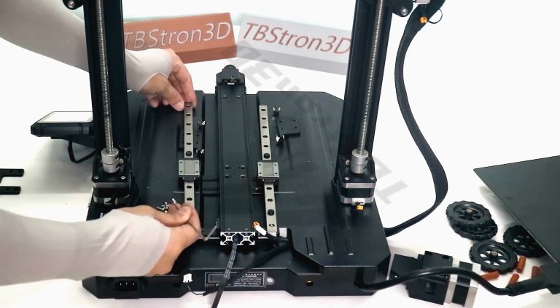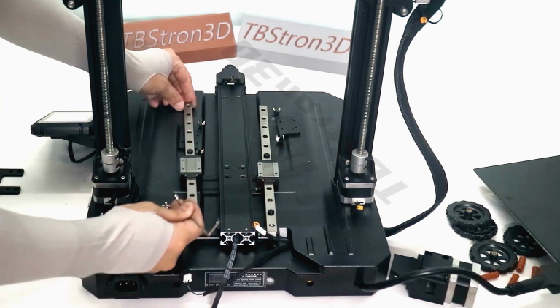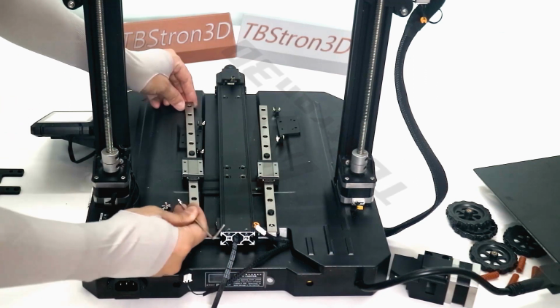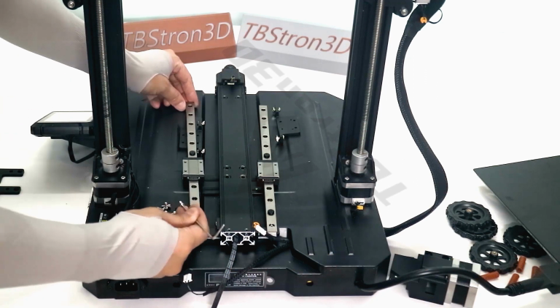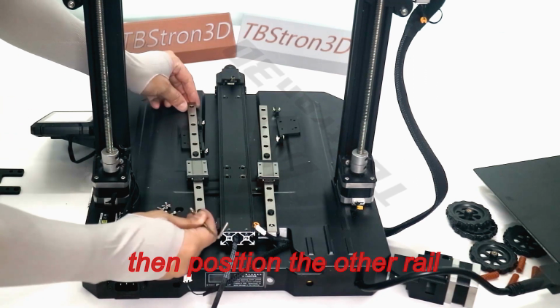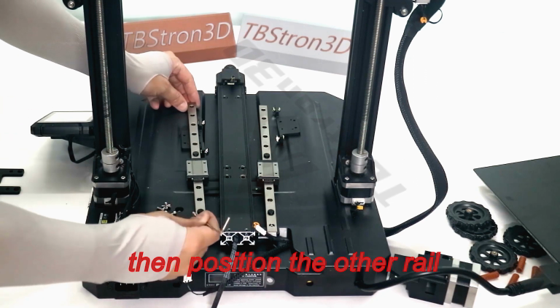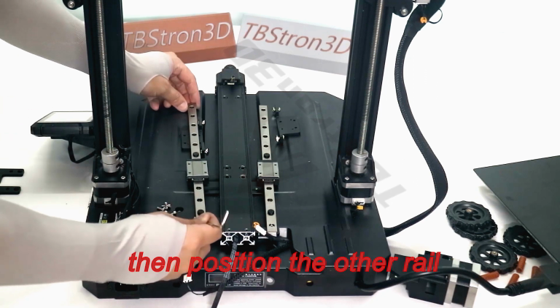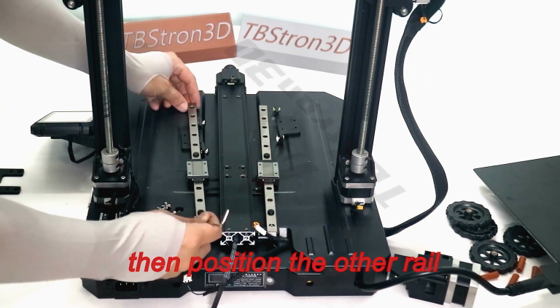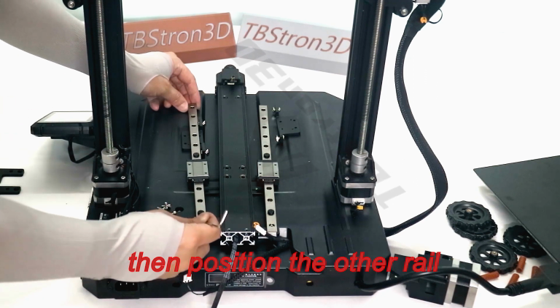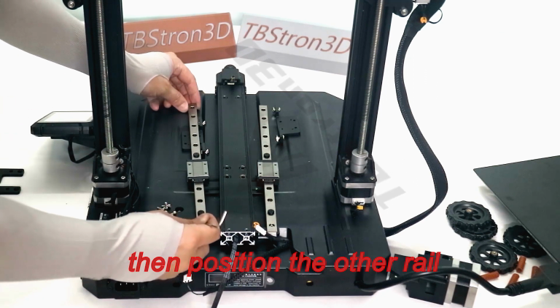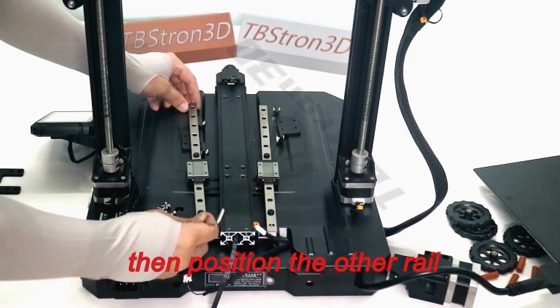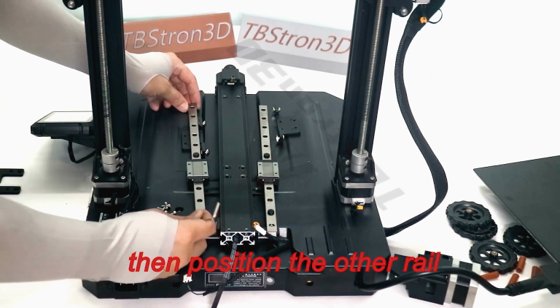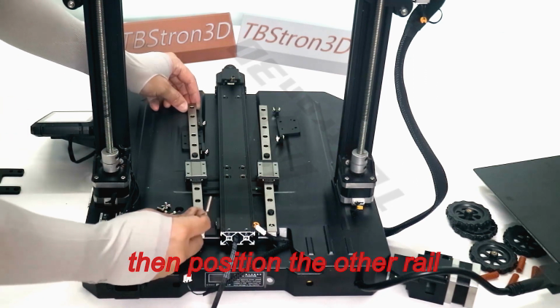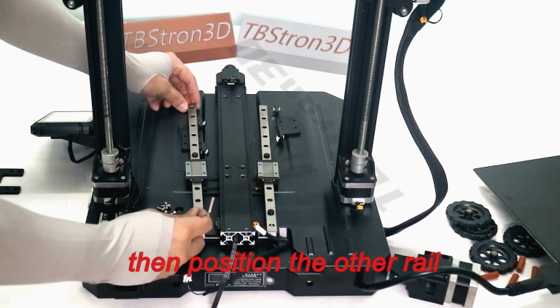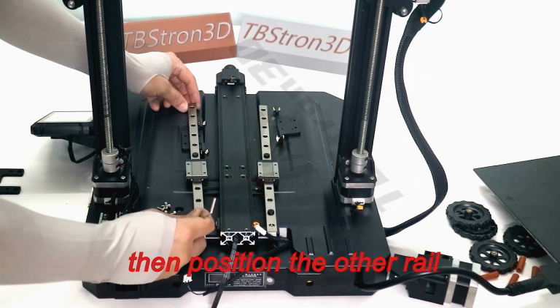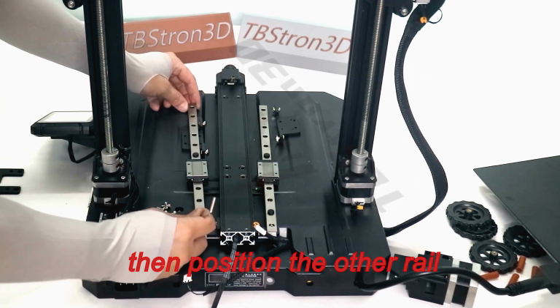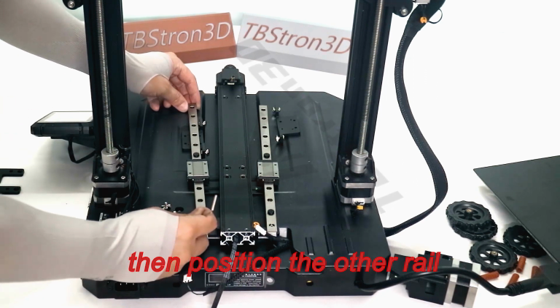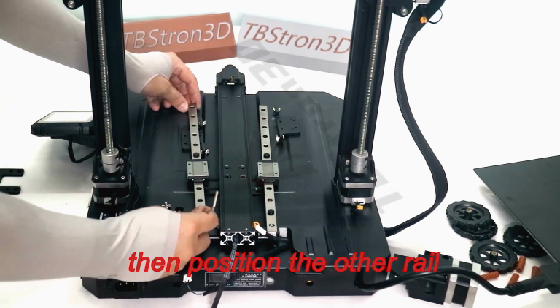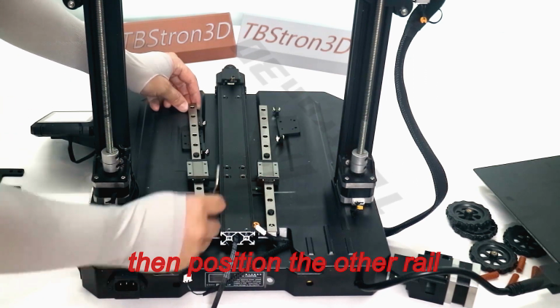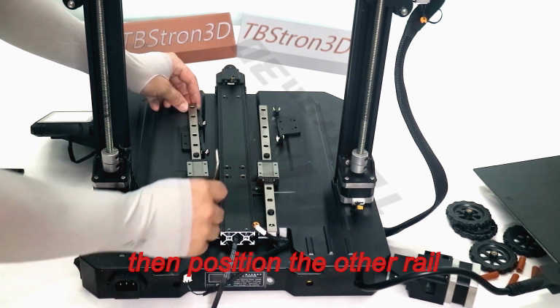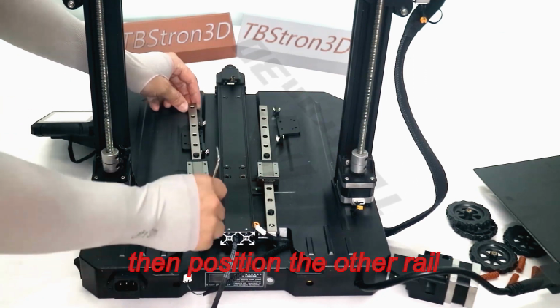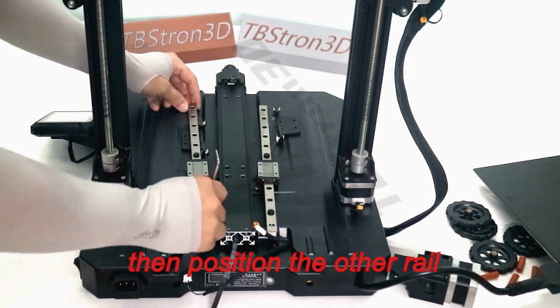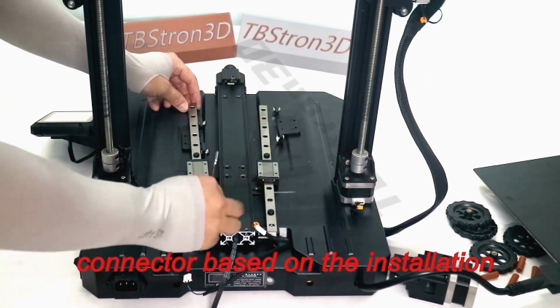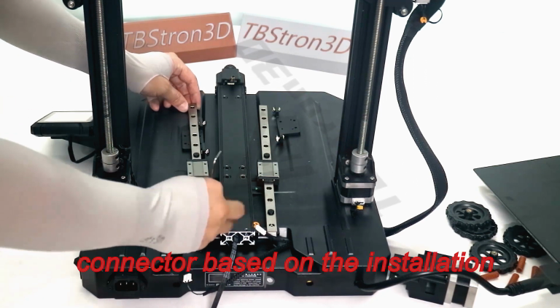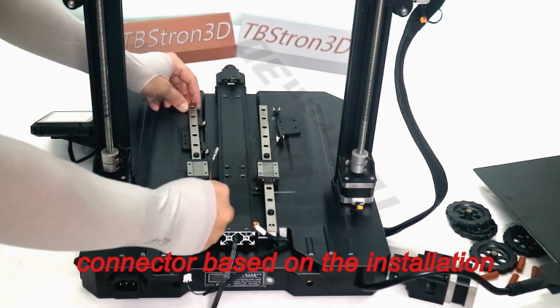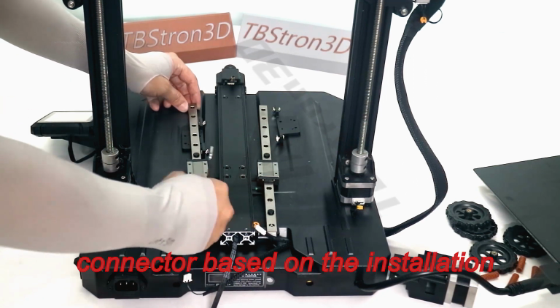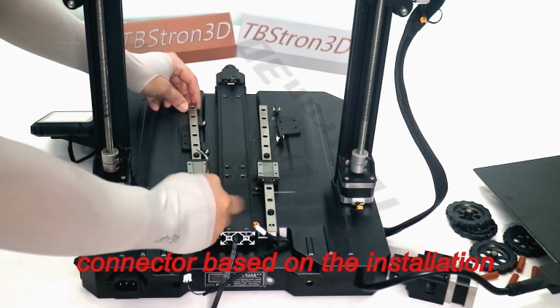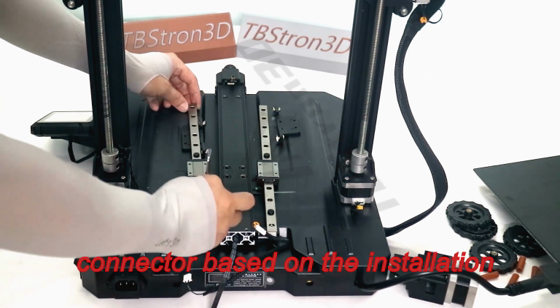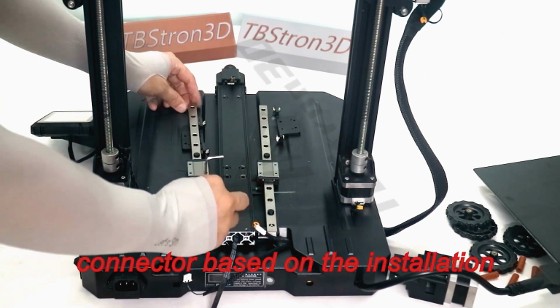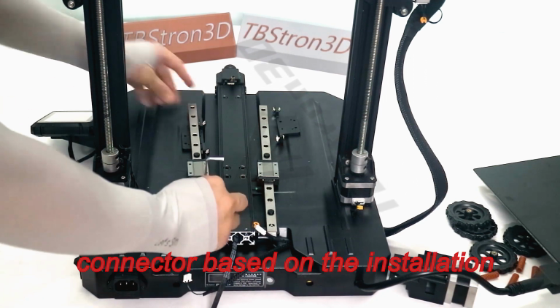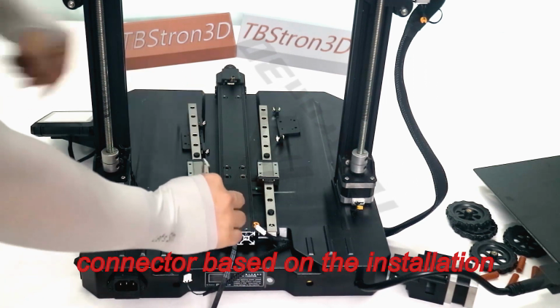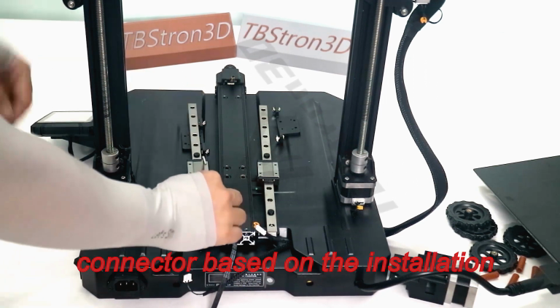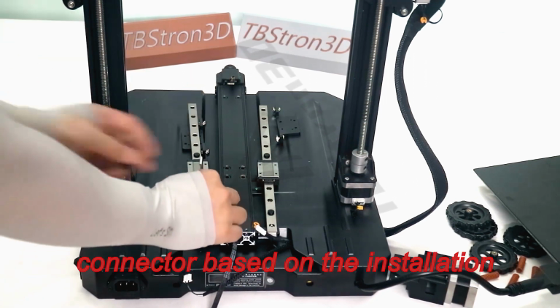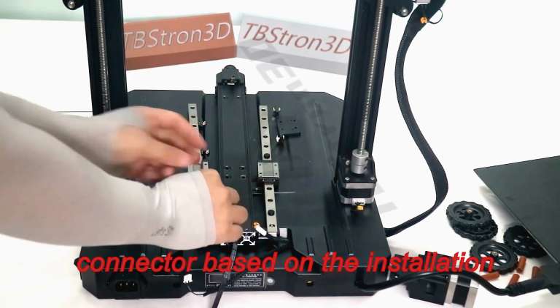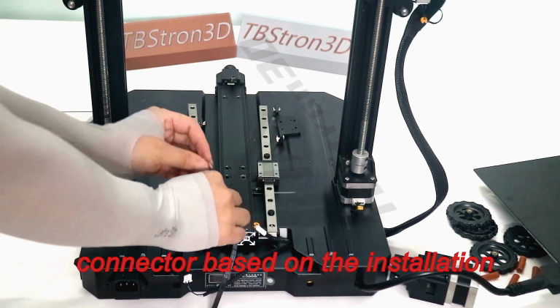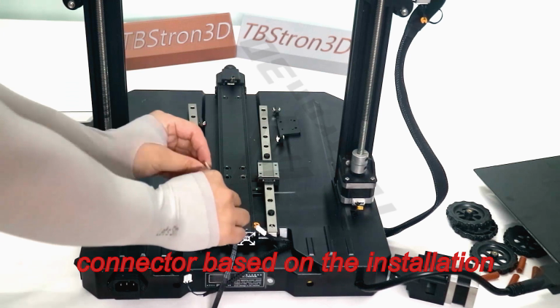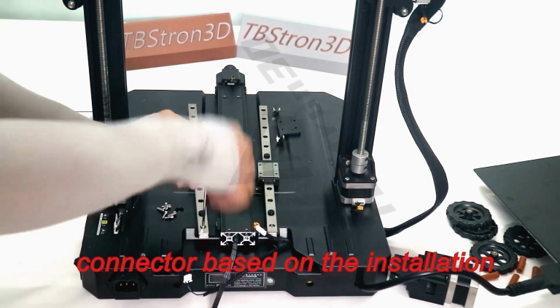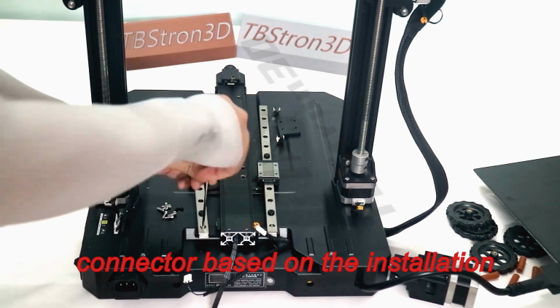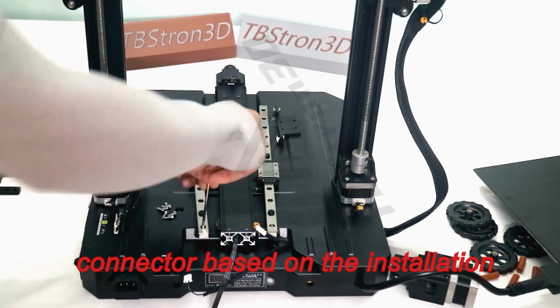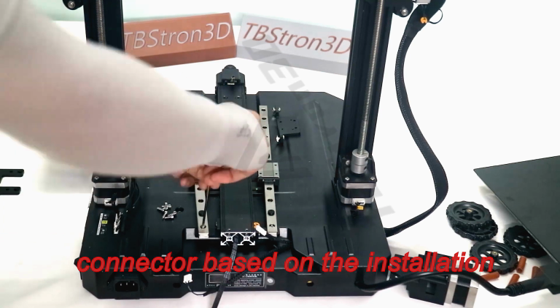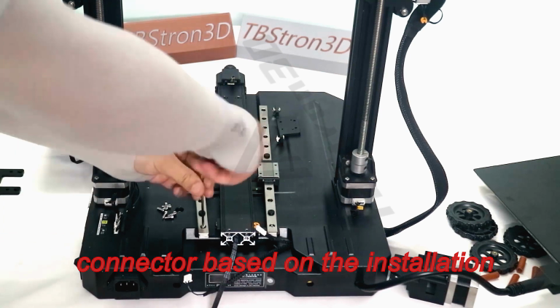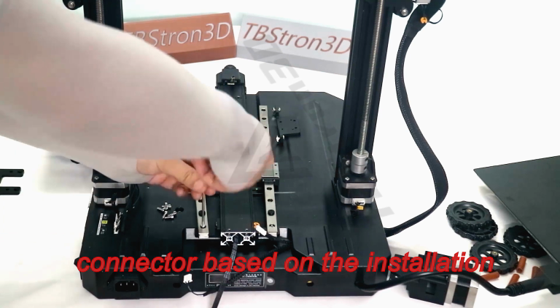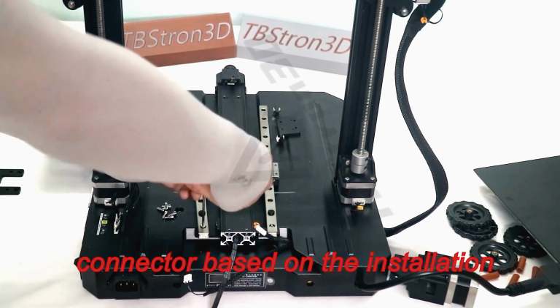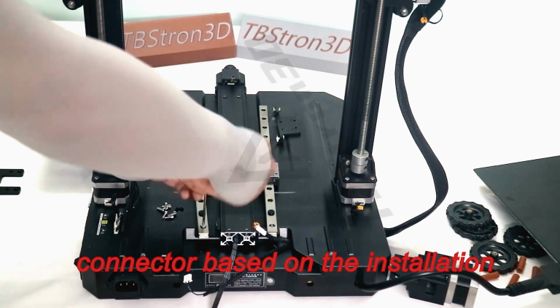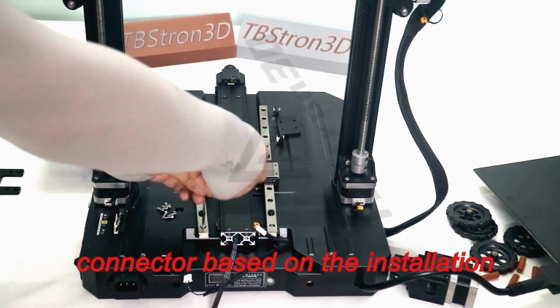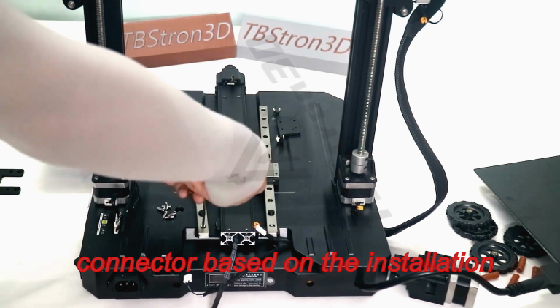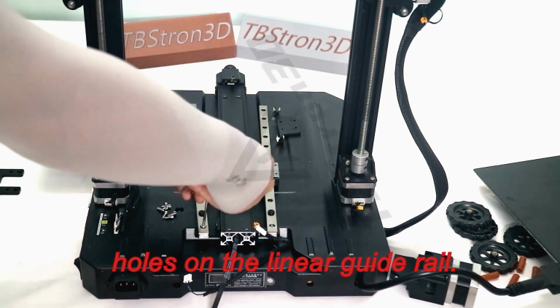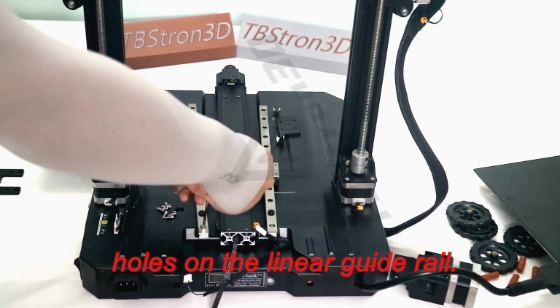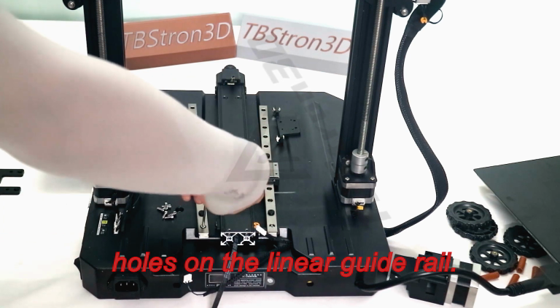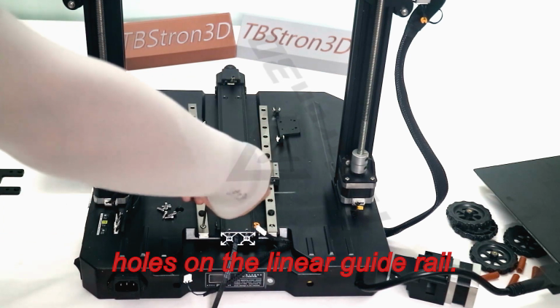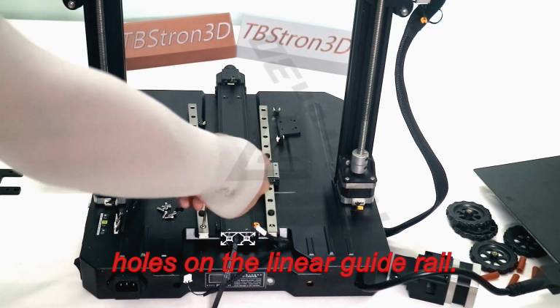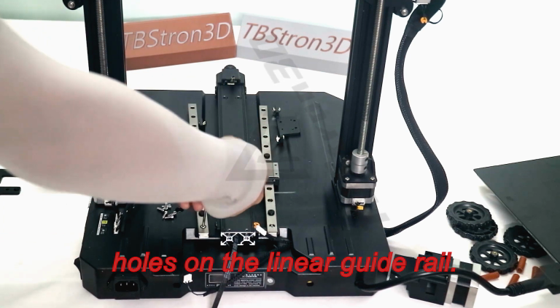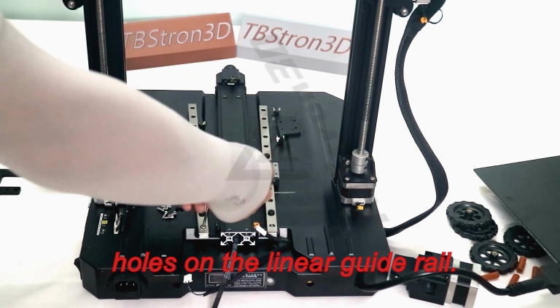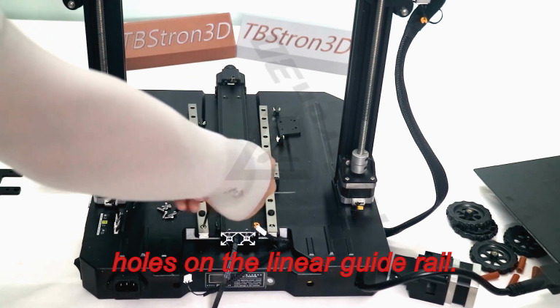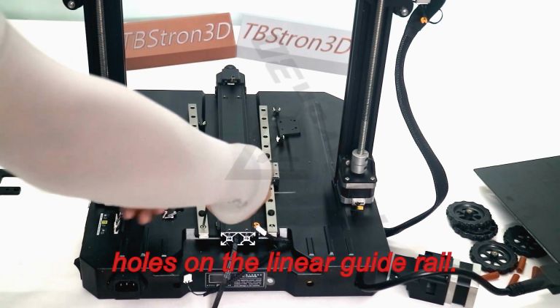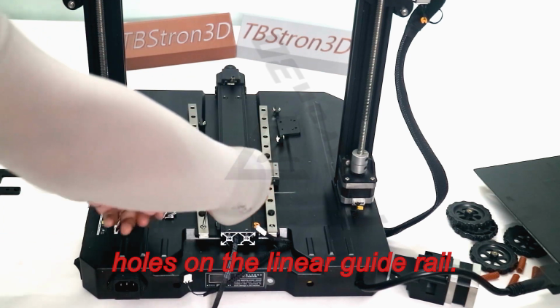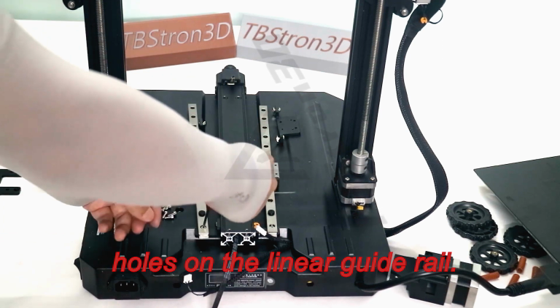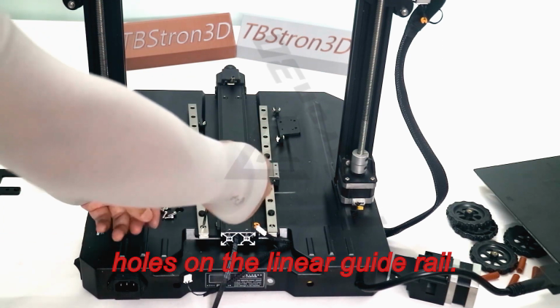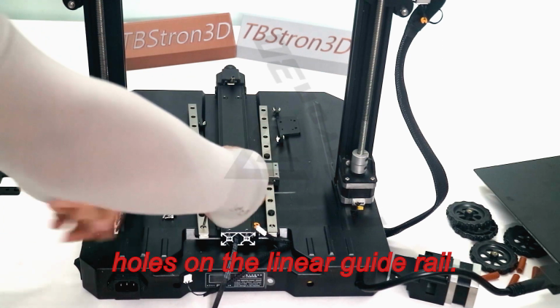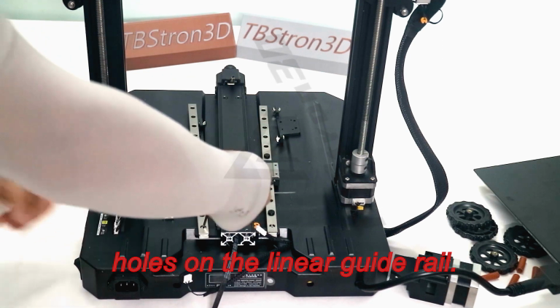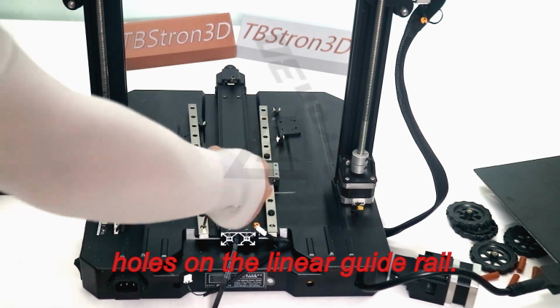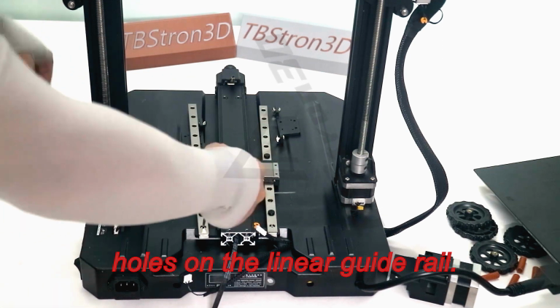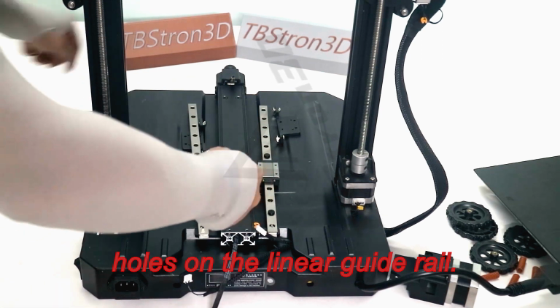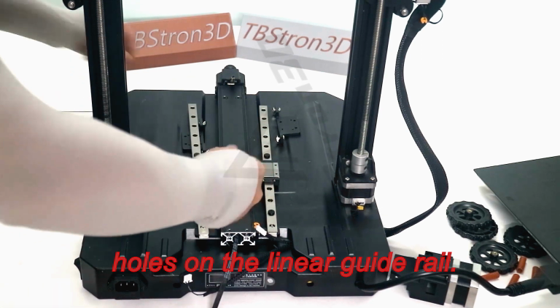Then position the other rail connector based on the installation holes on the linear guide rail.